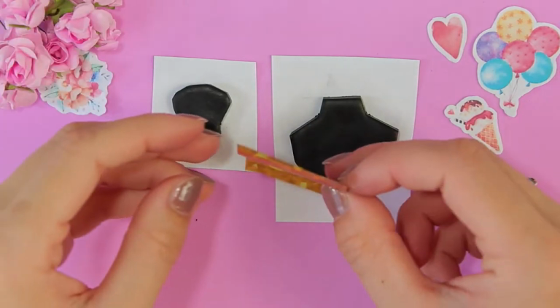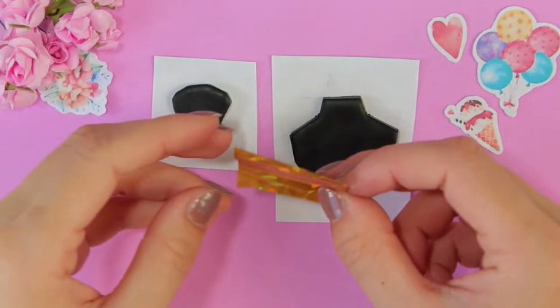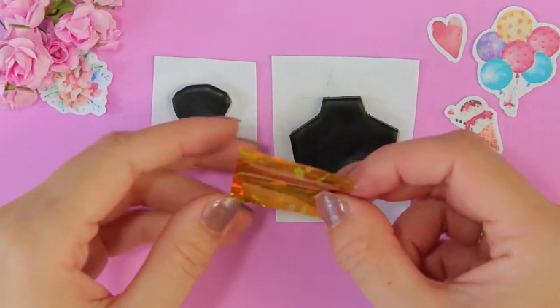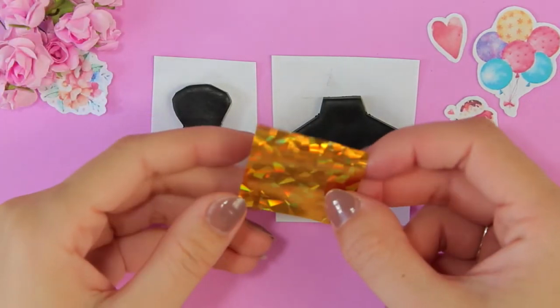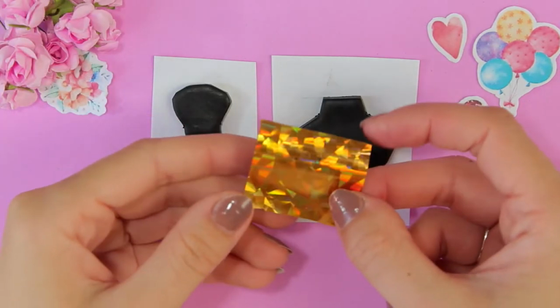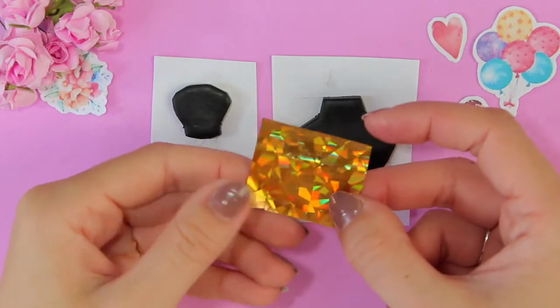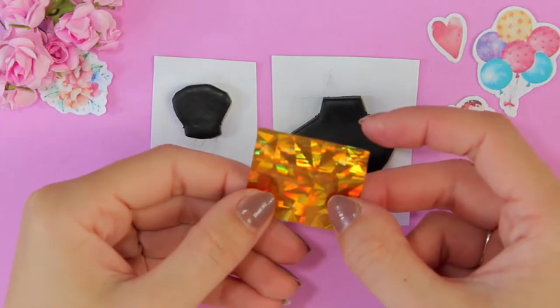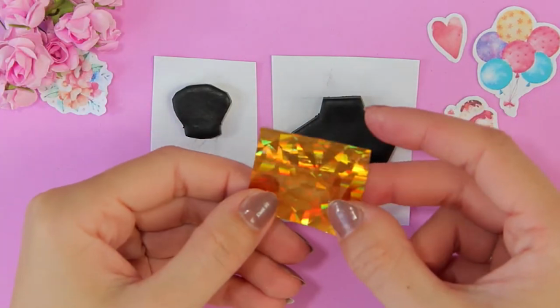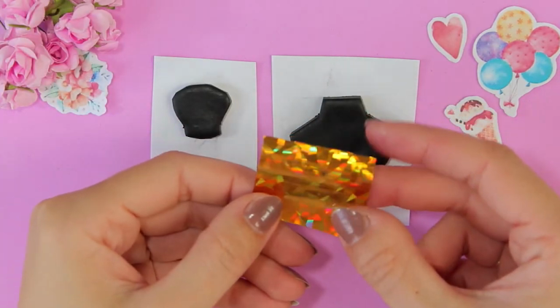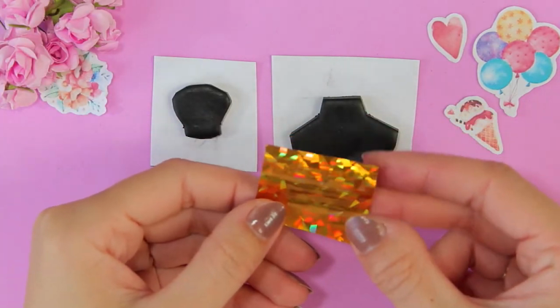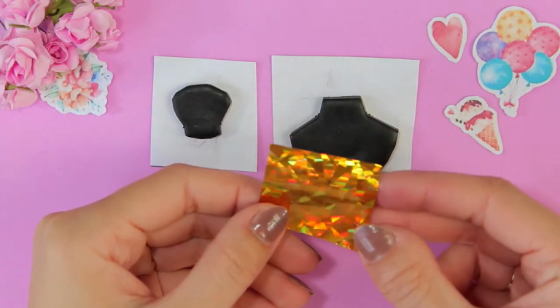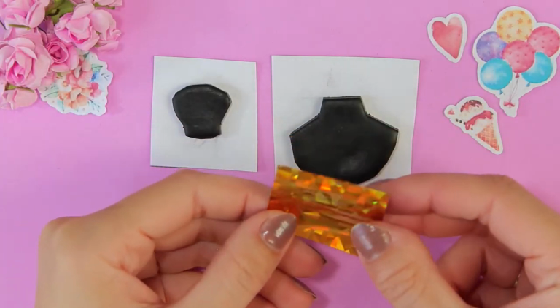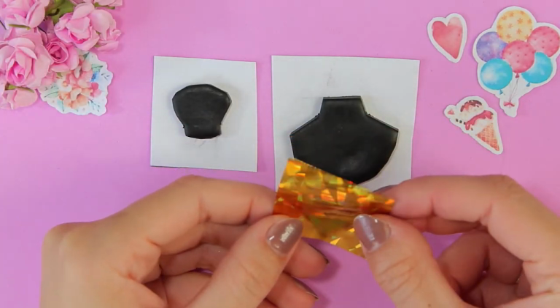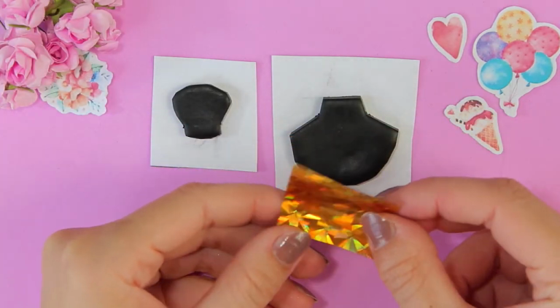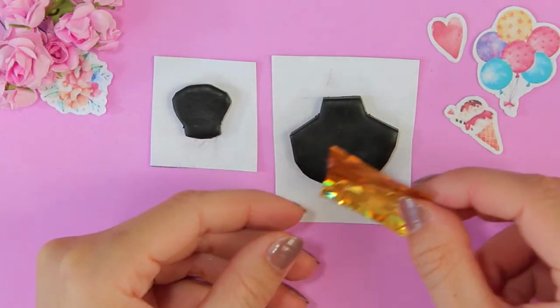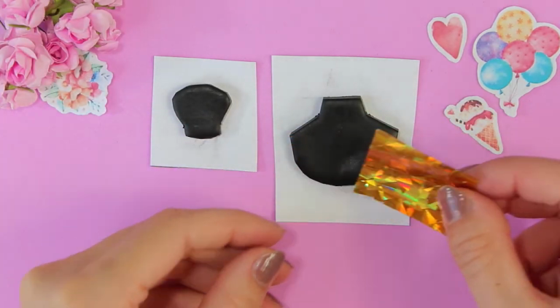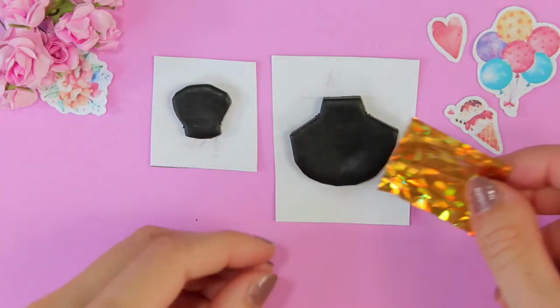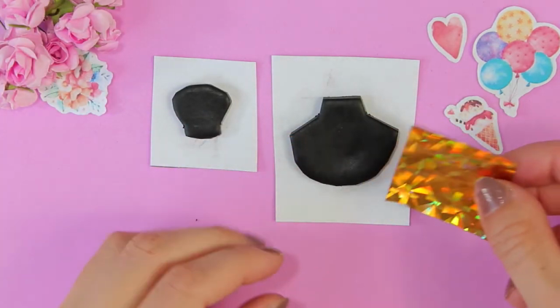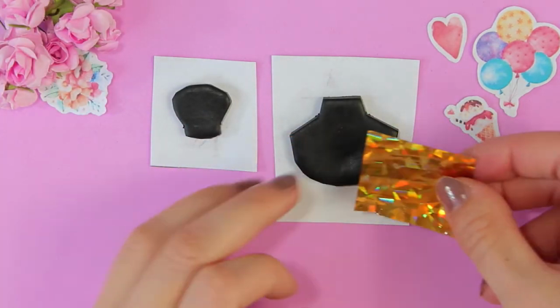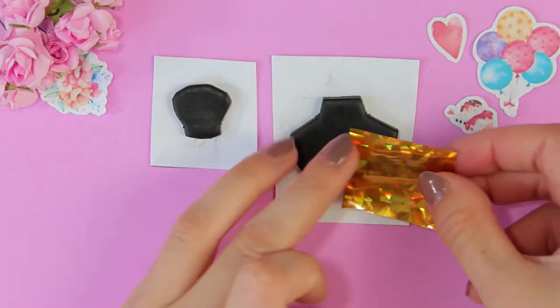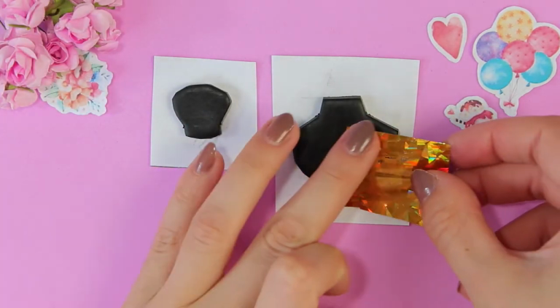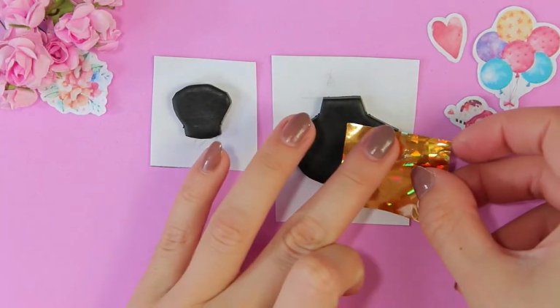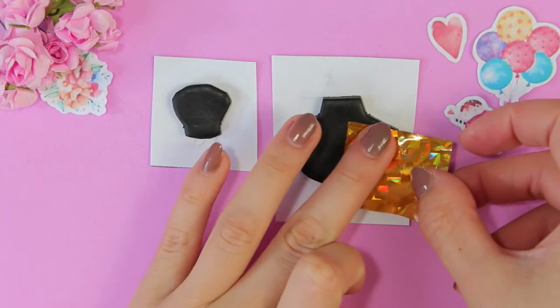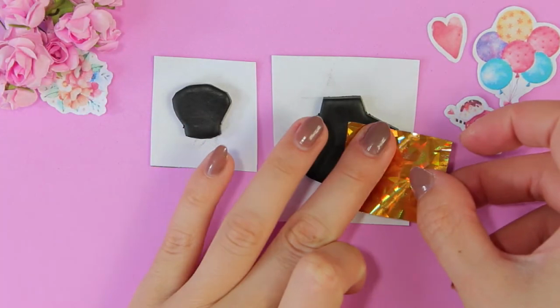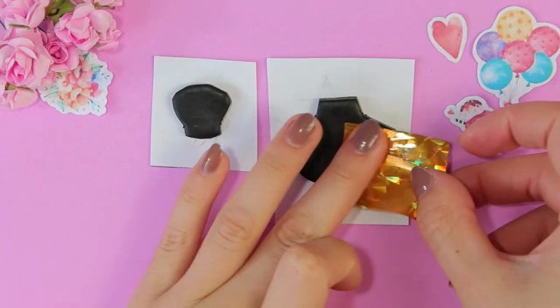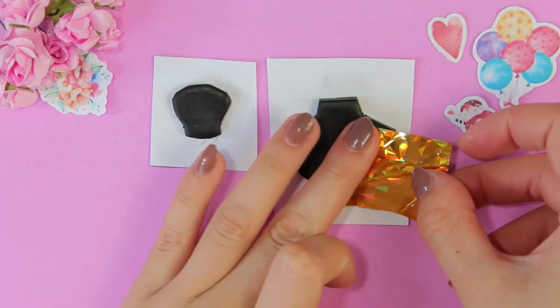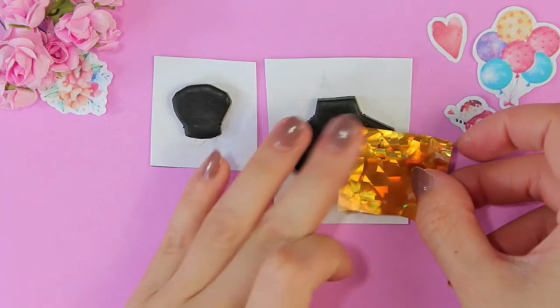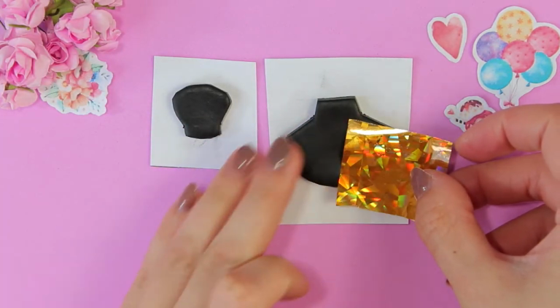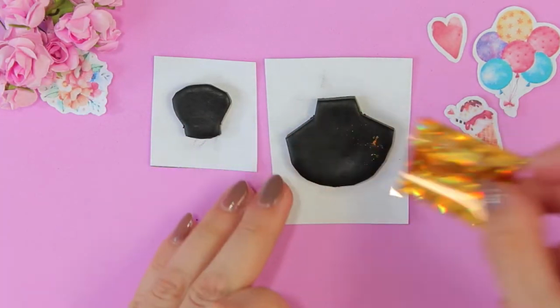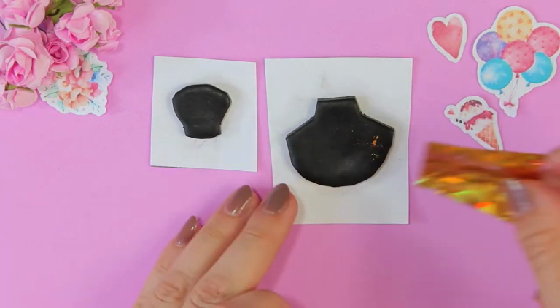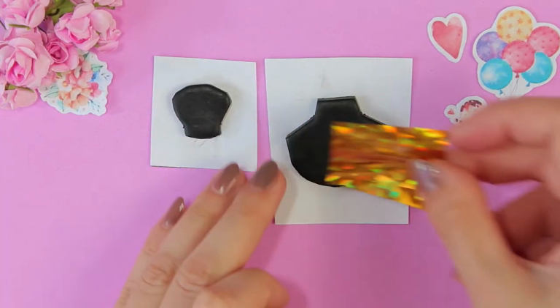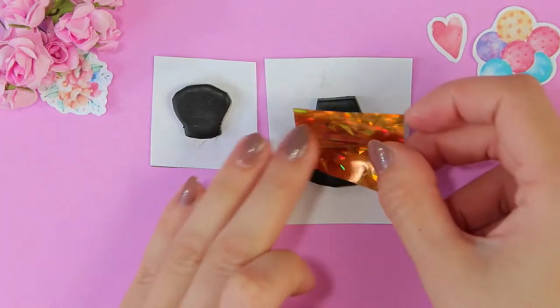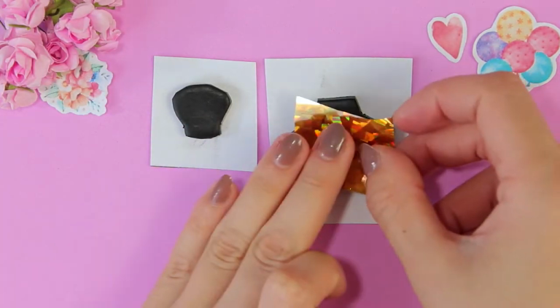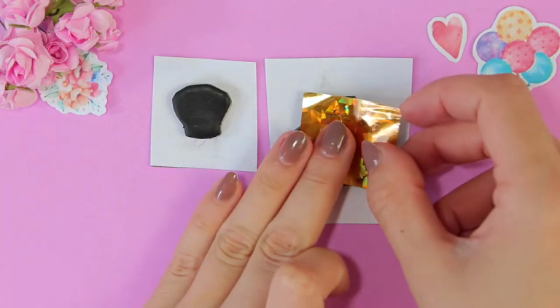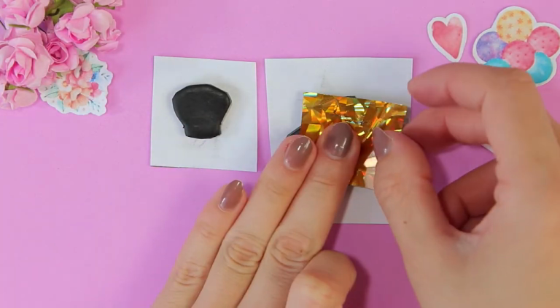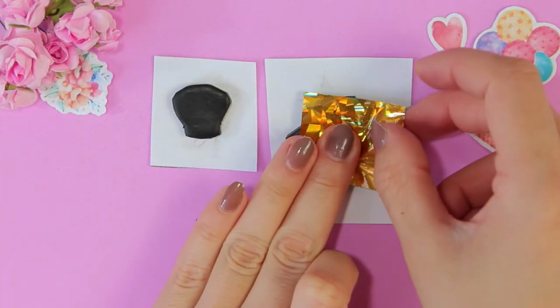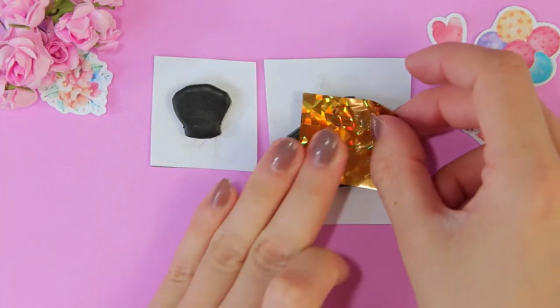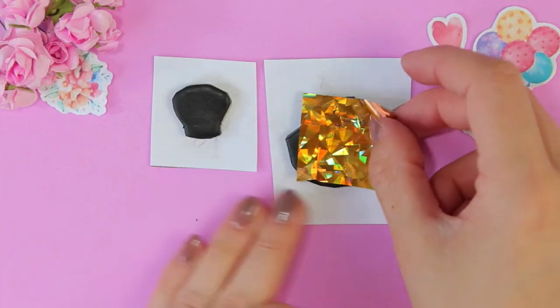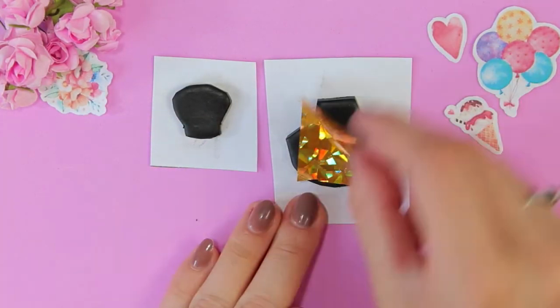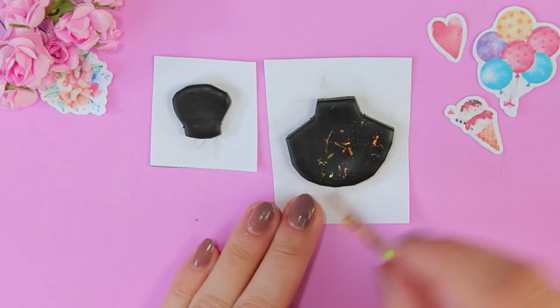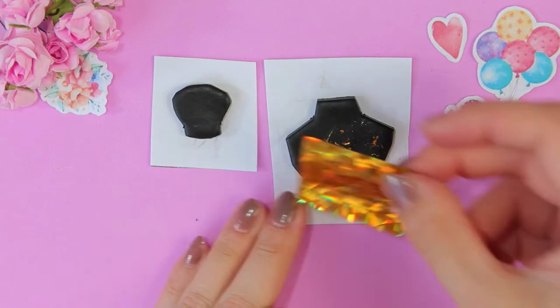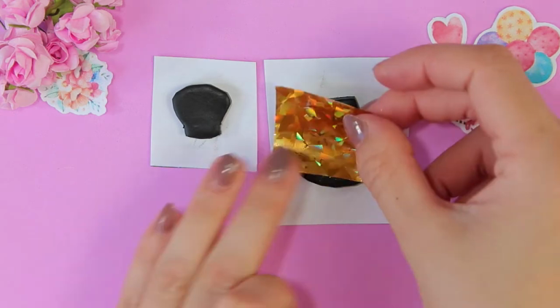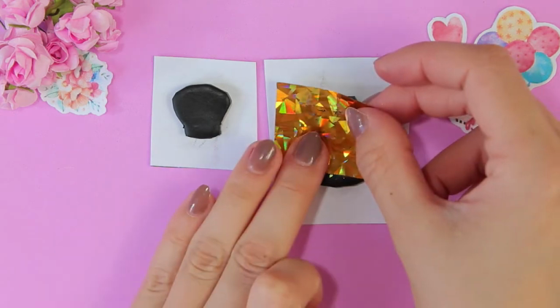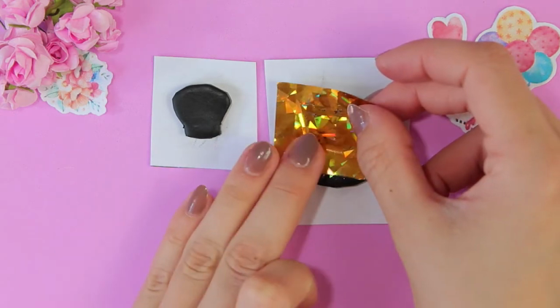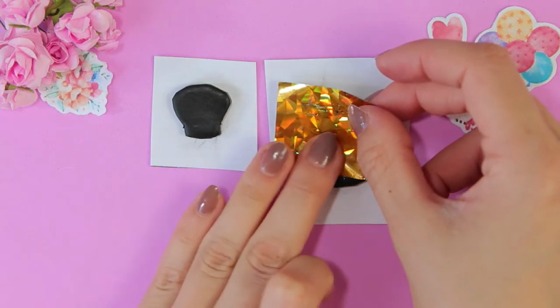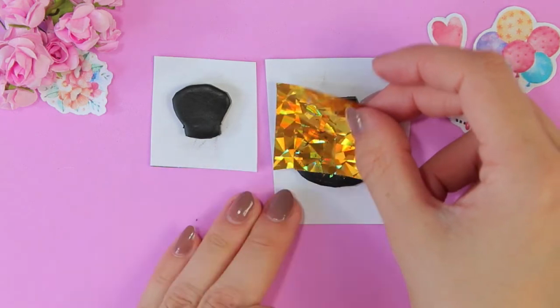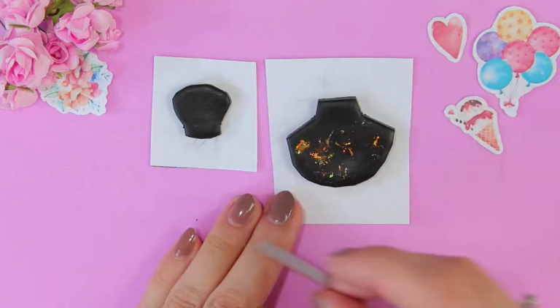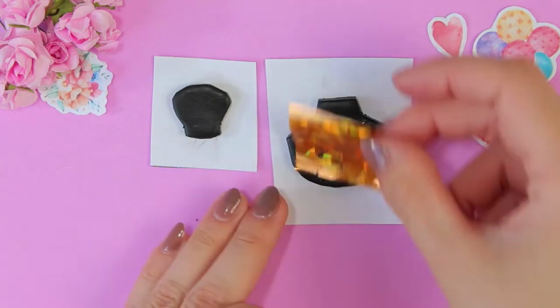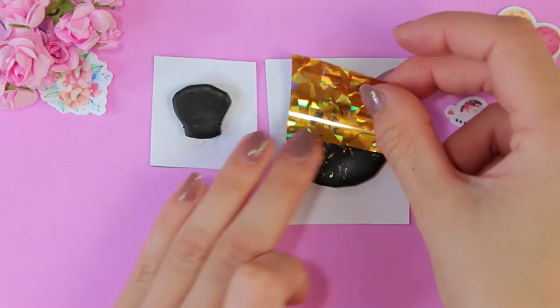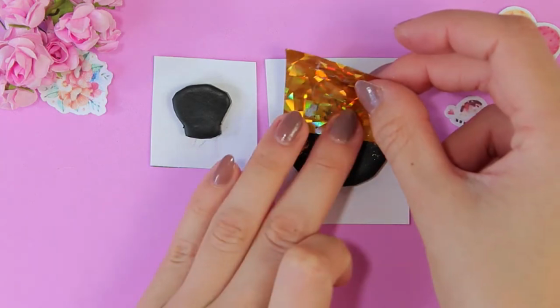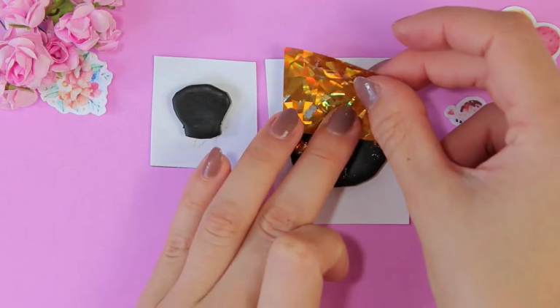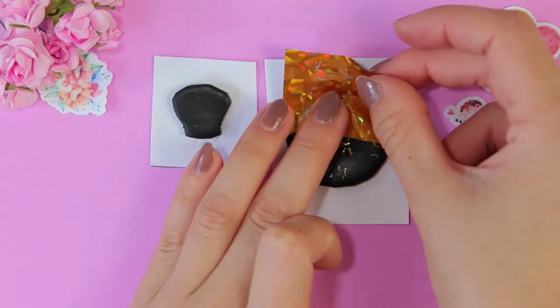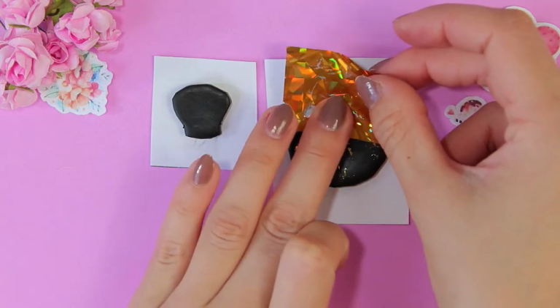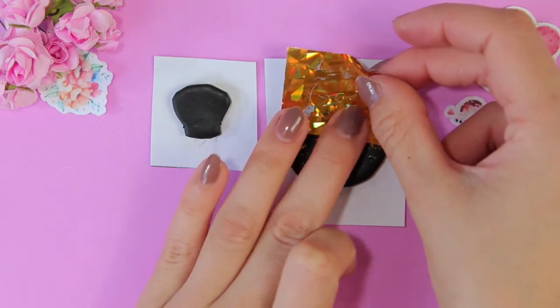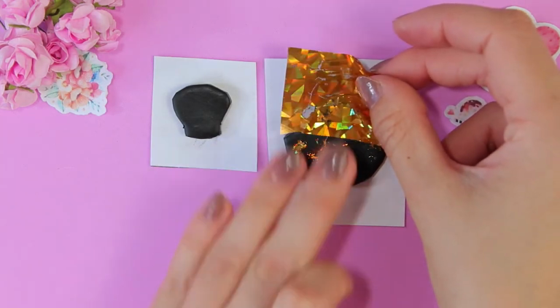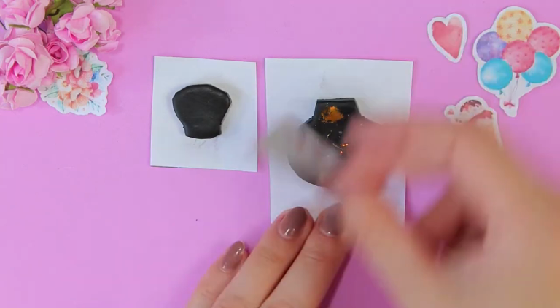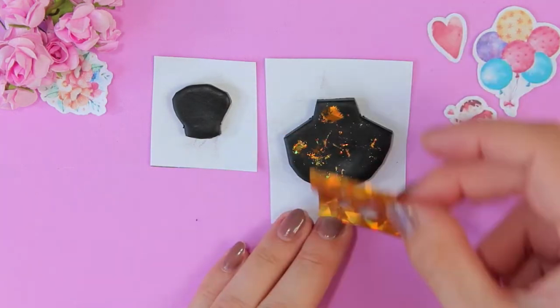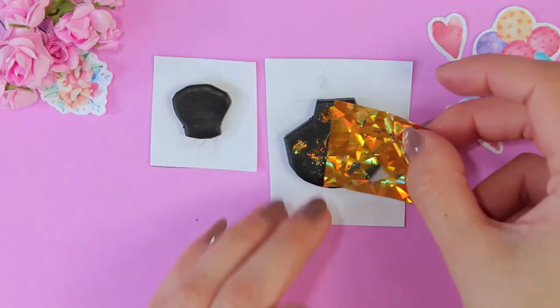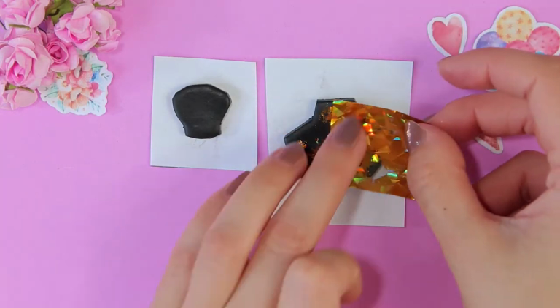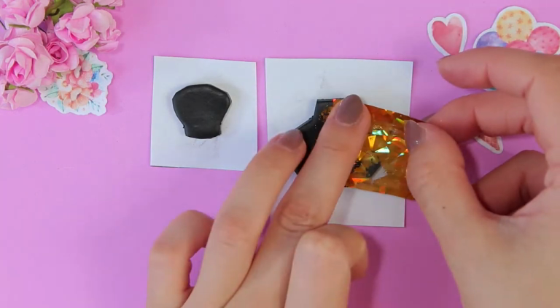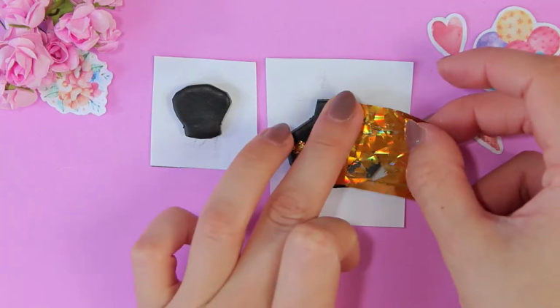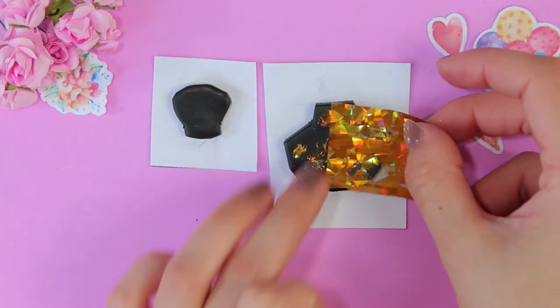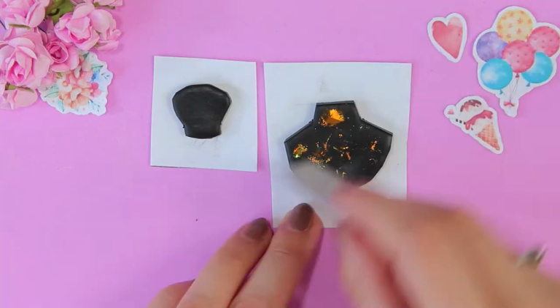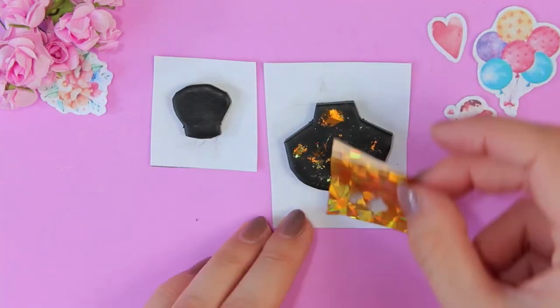This is a special foil for nail decor. It sticks well to raw clay. After baking it will not stick.